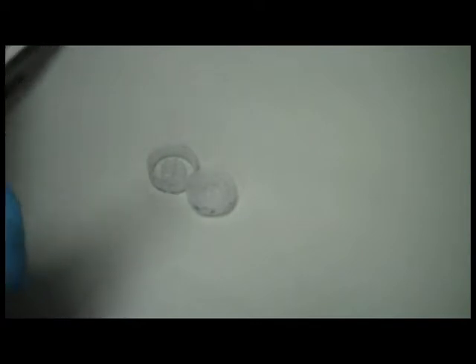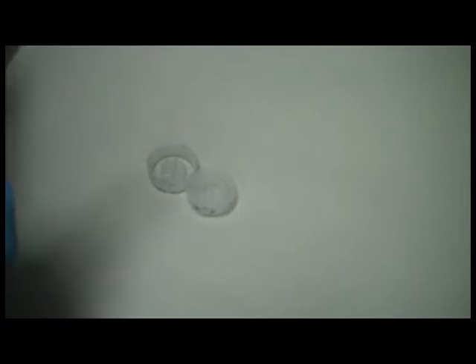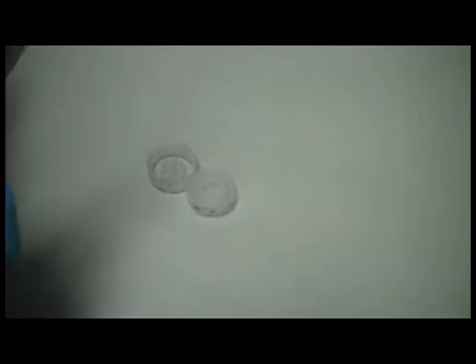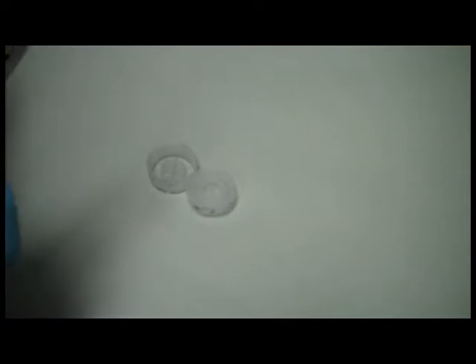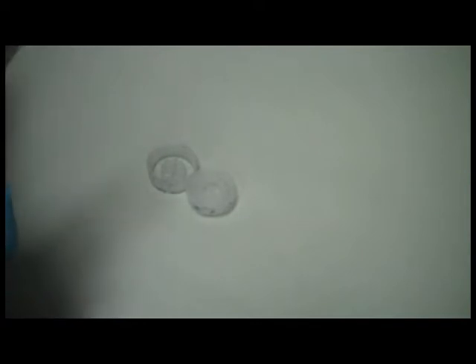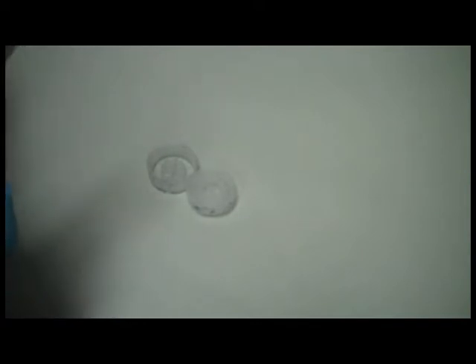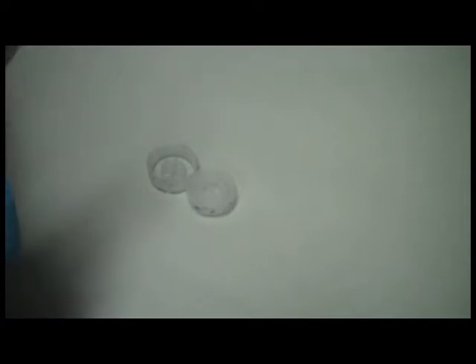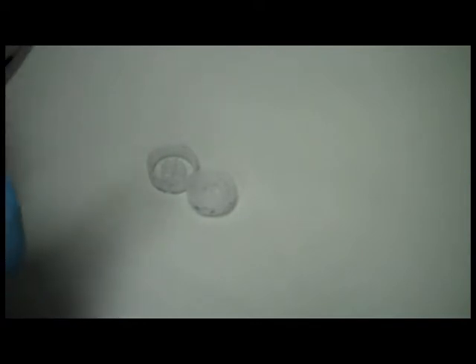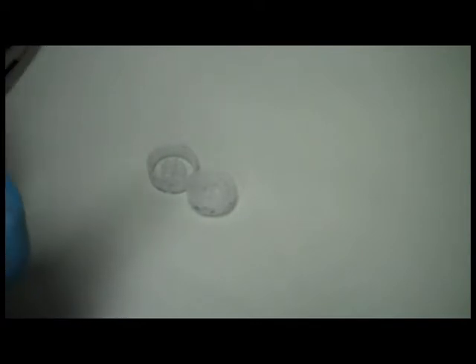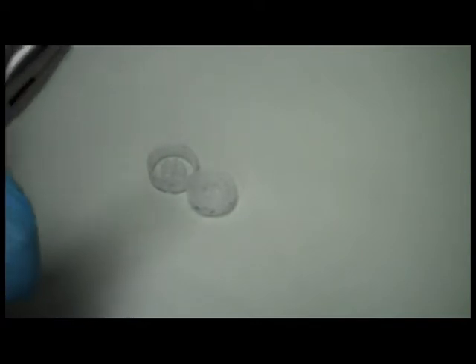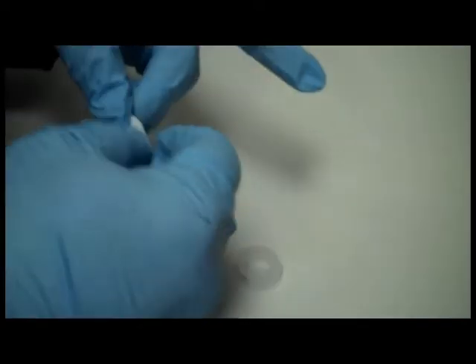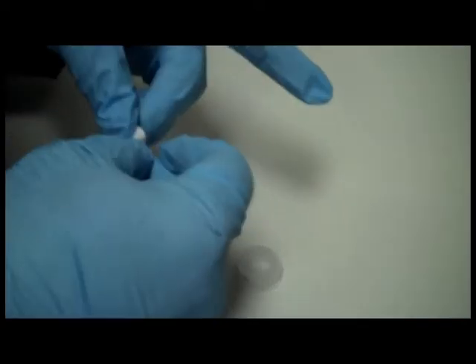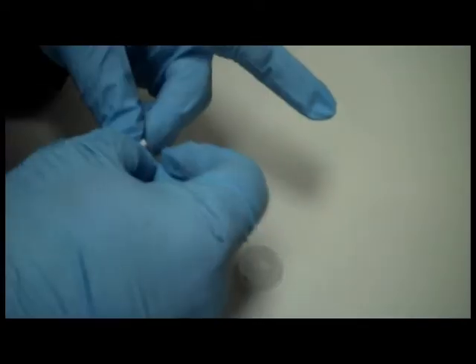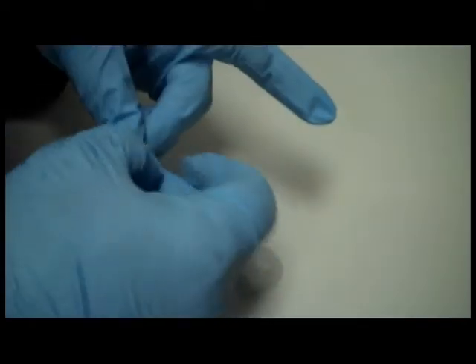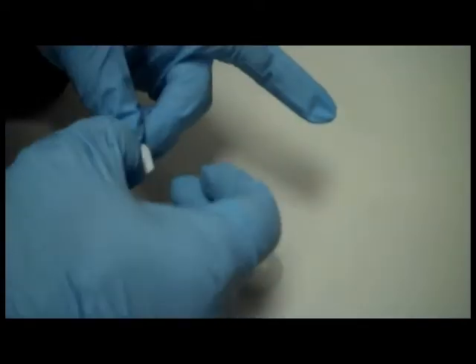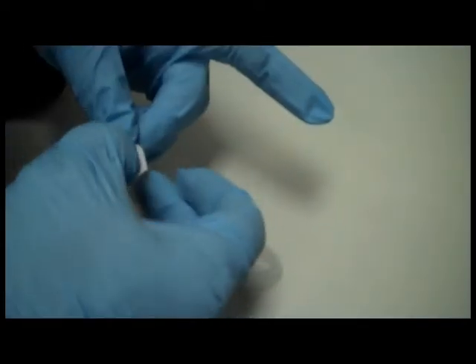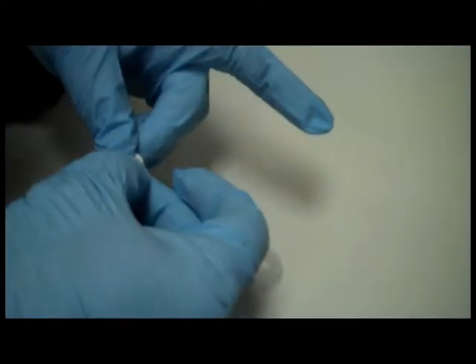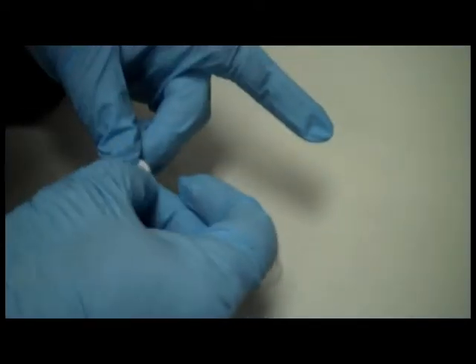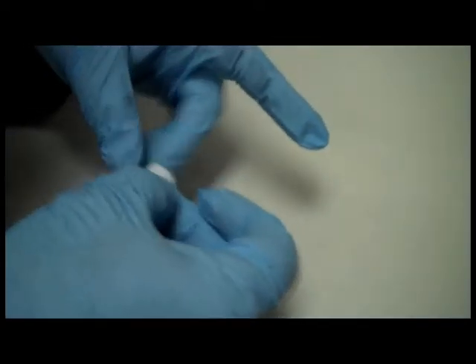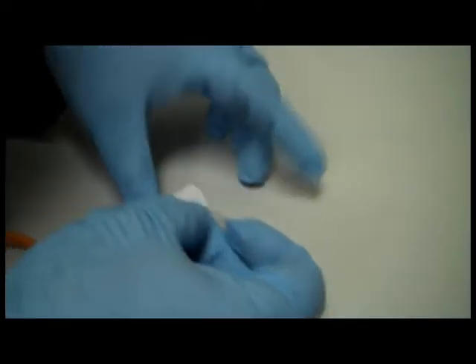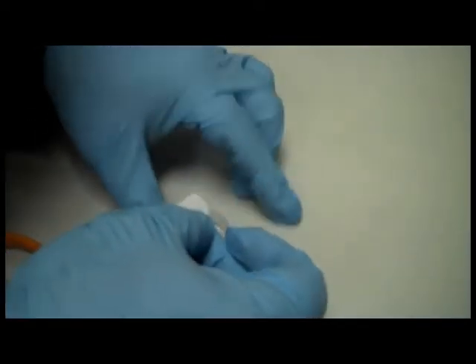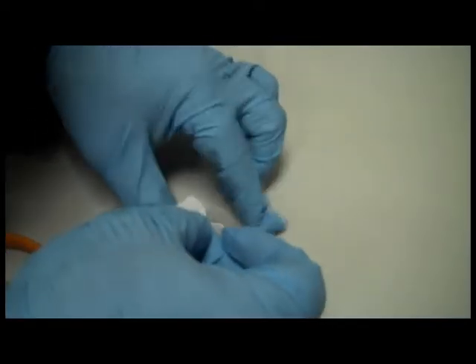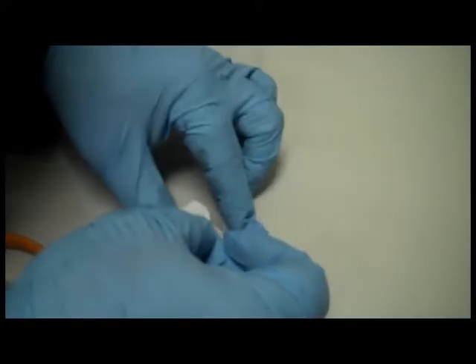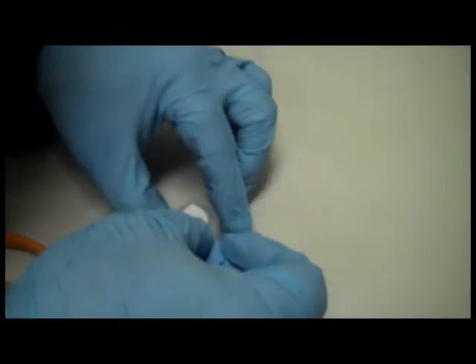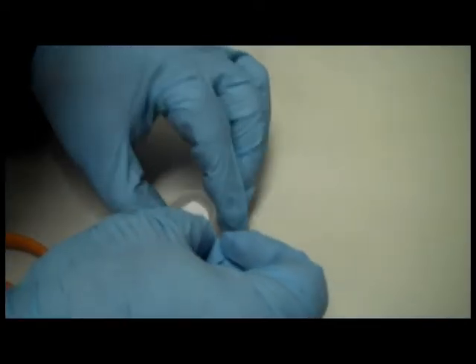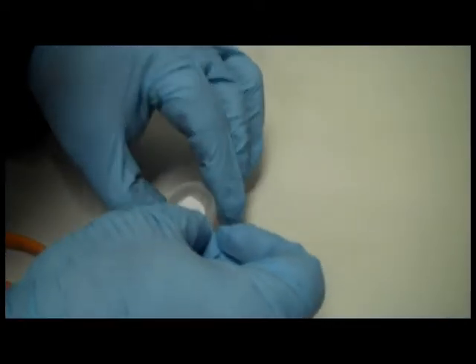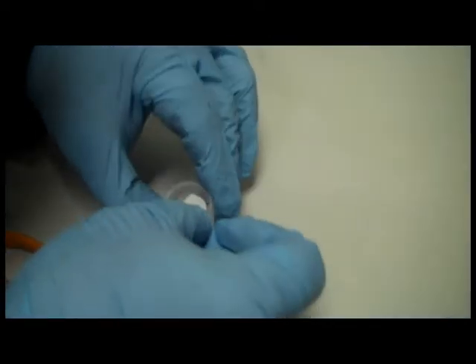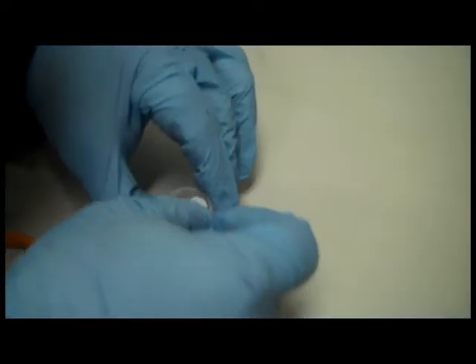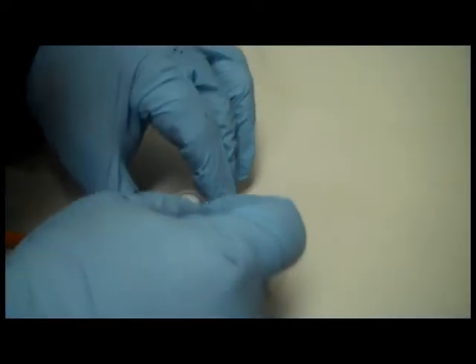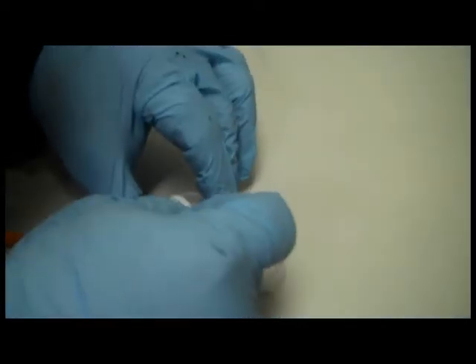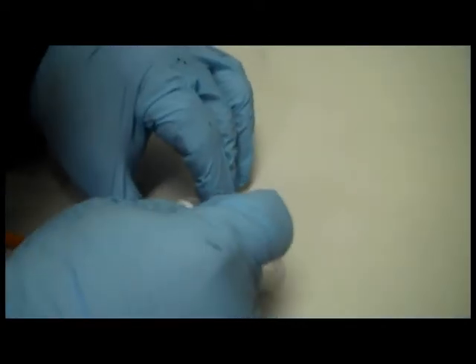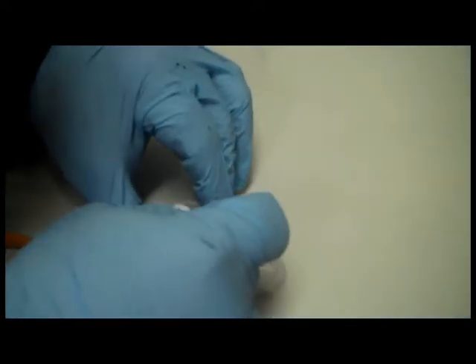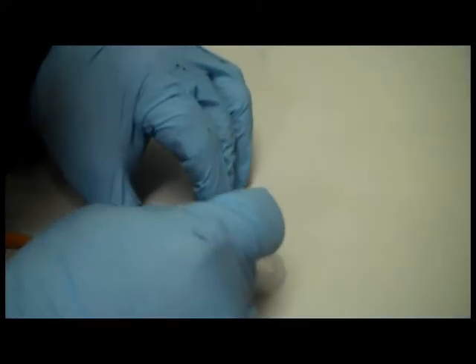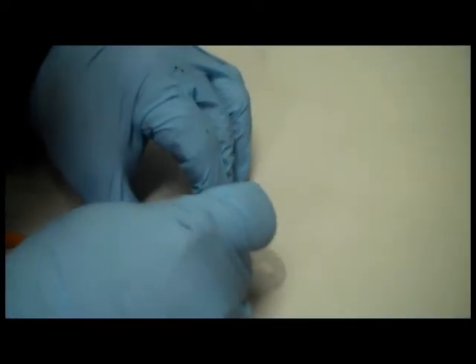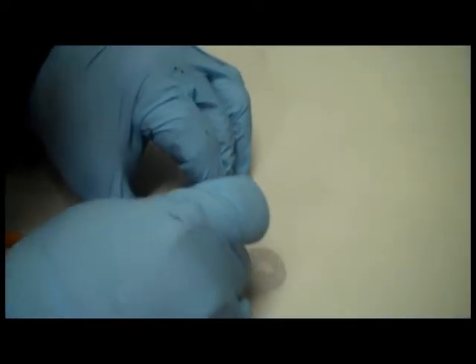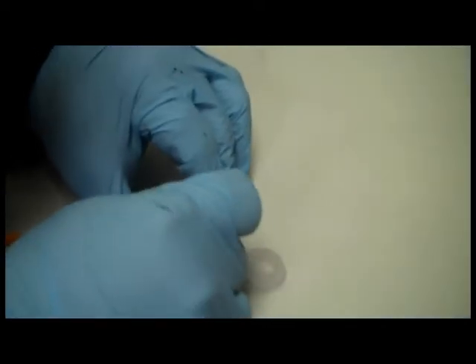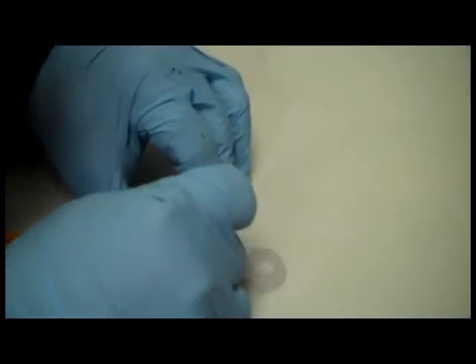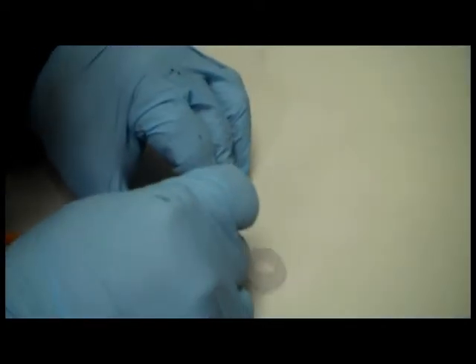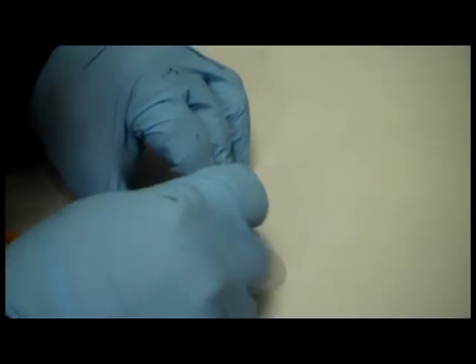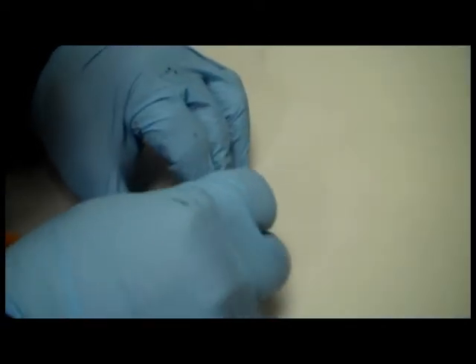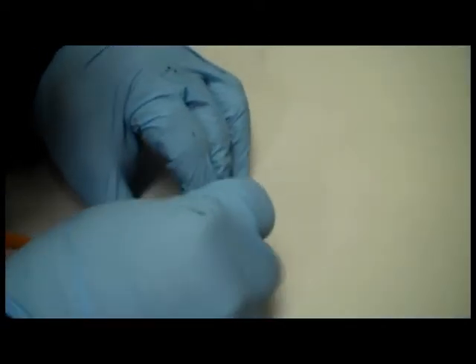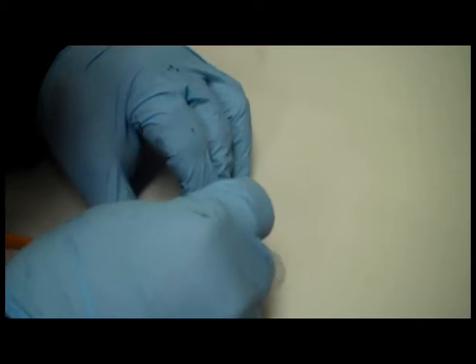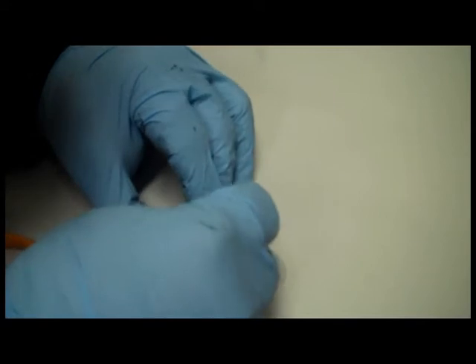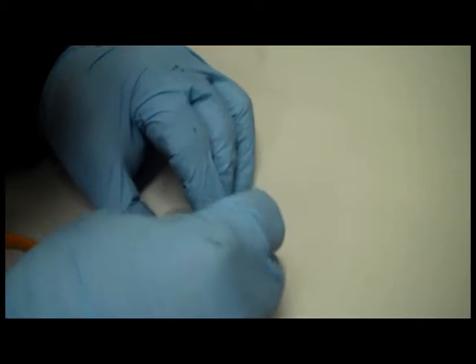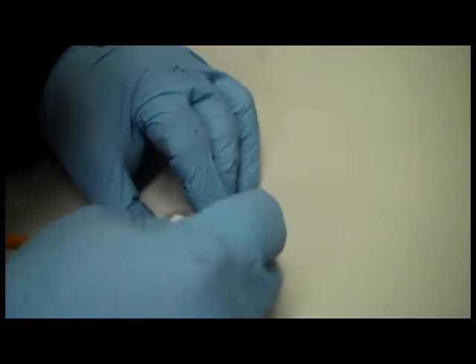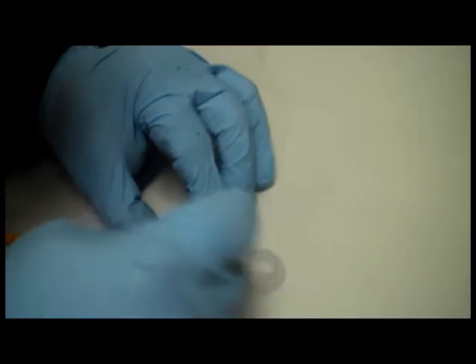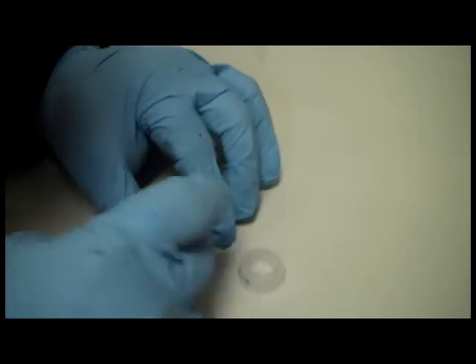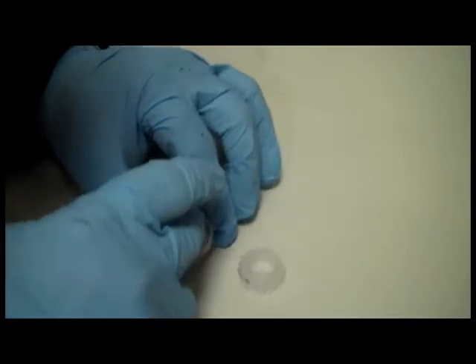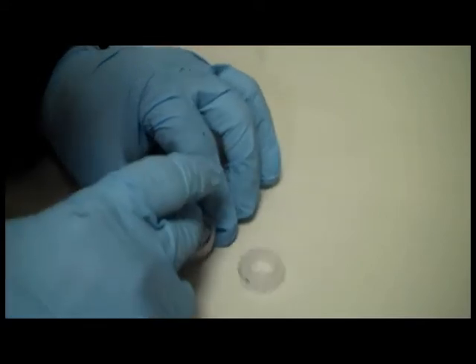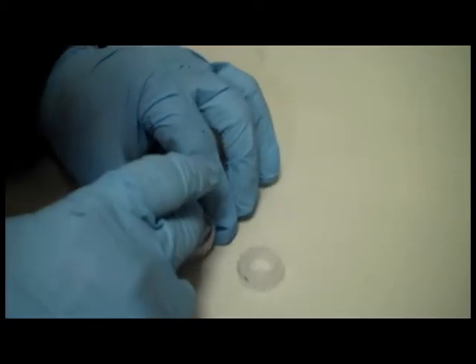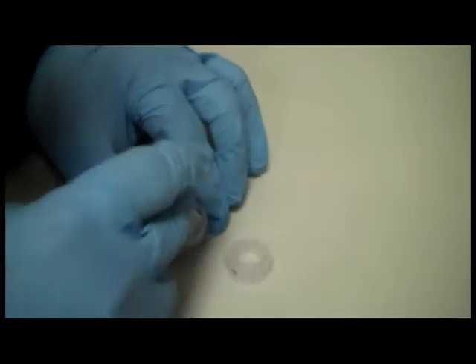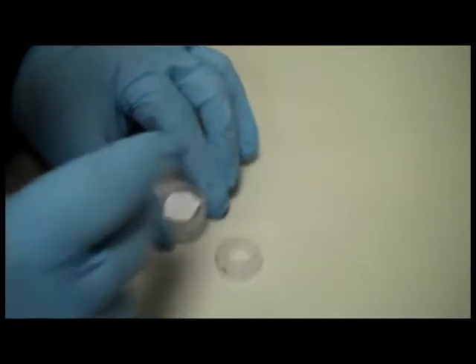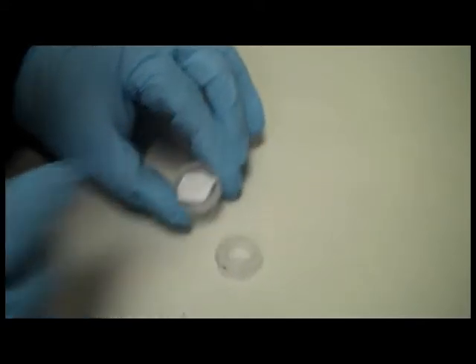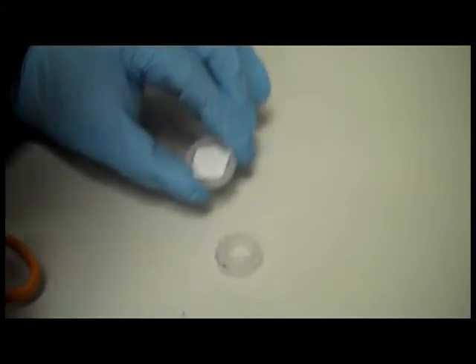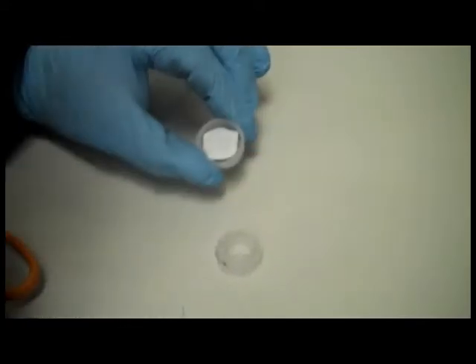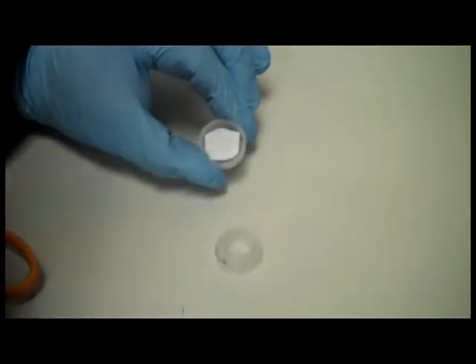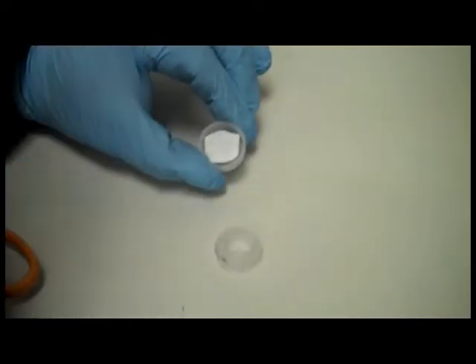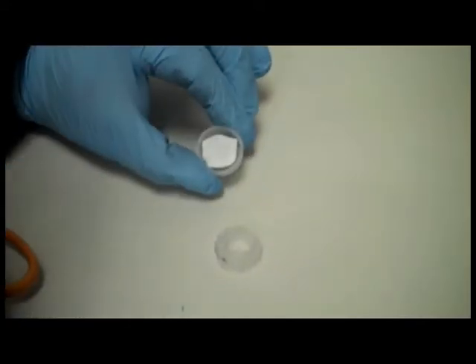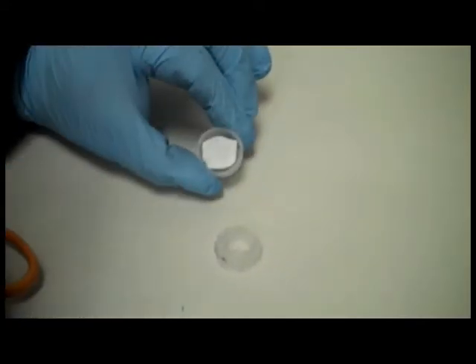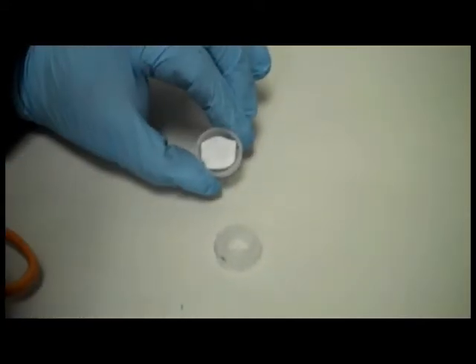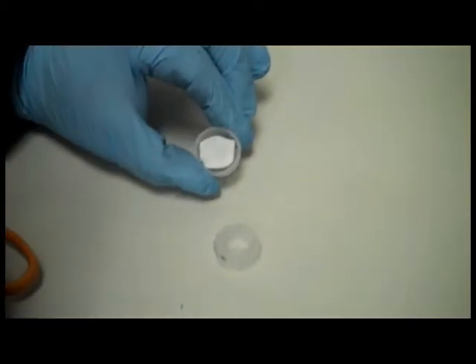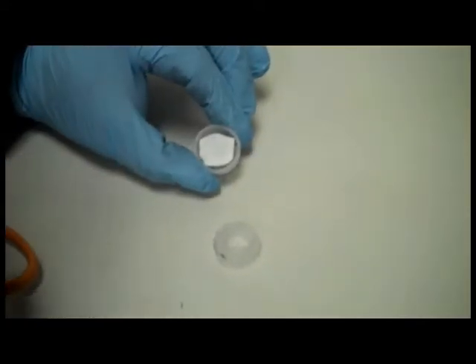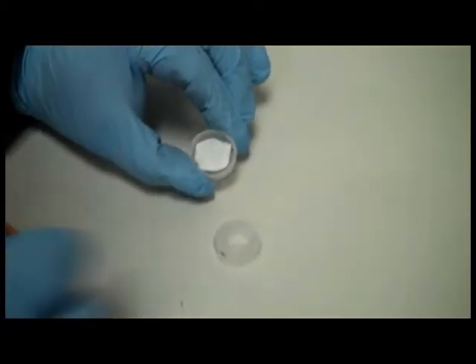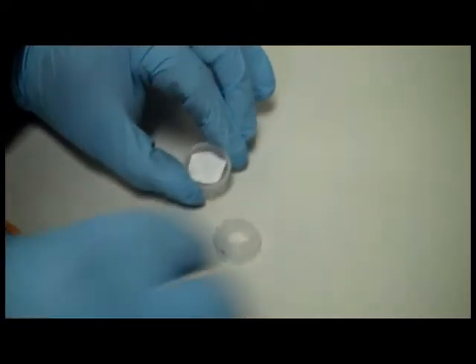If your cap does separate, put it back together. If you lose or damage the filter, cut a circle from a paper towel.